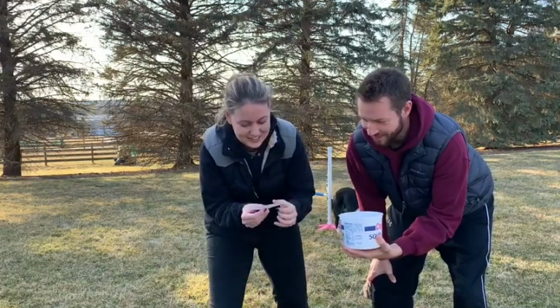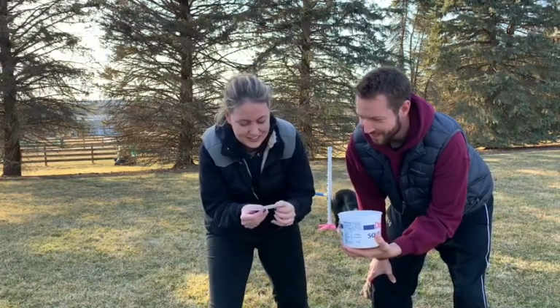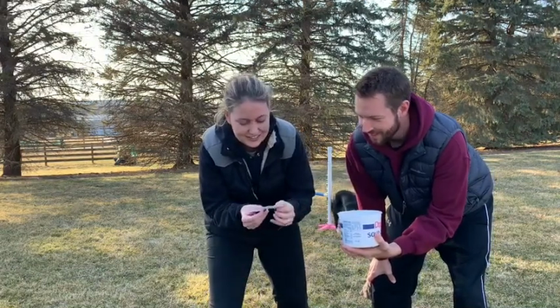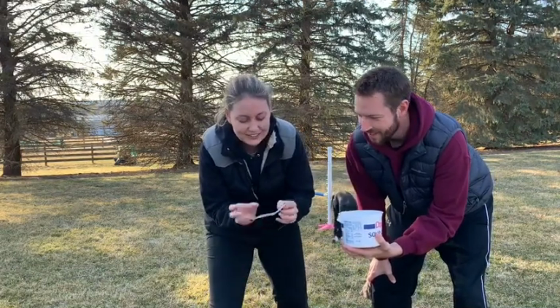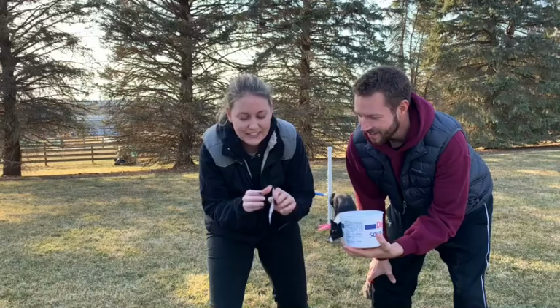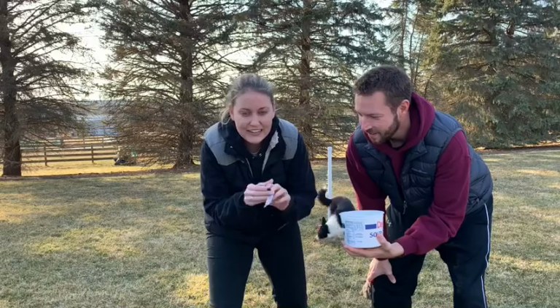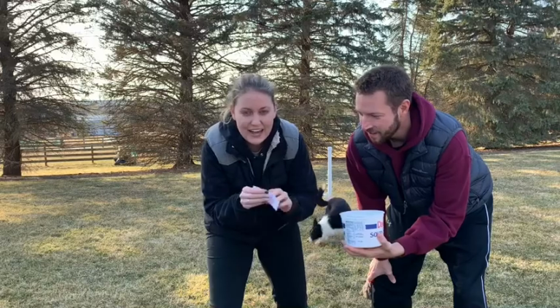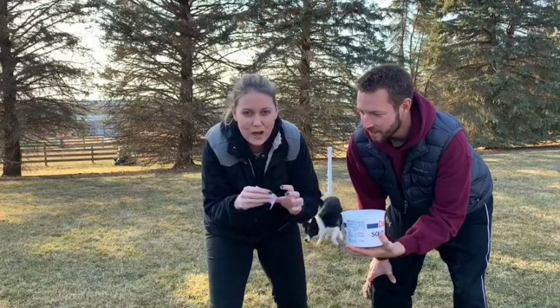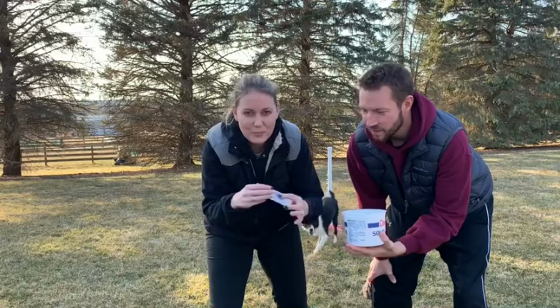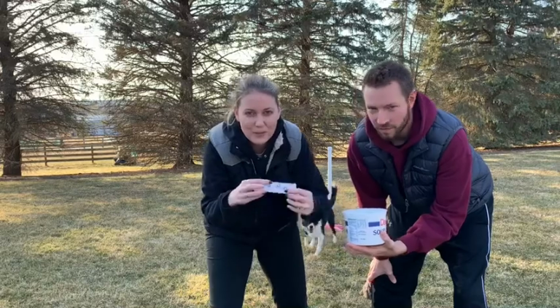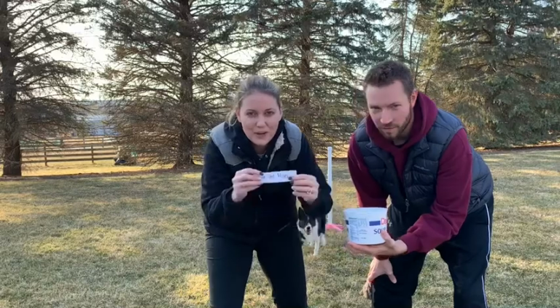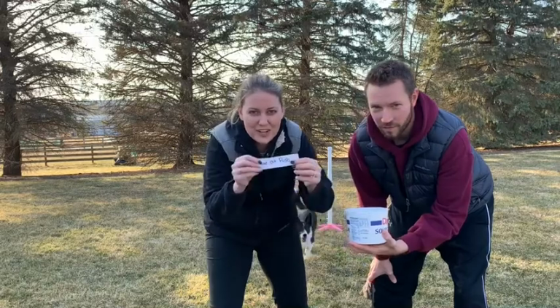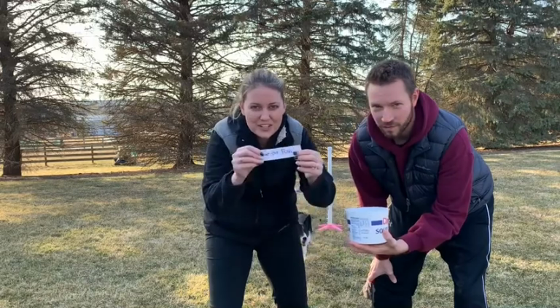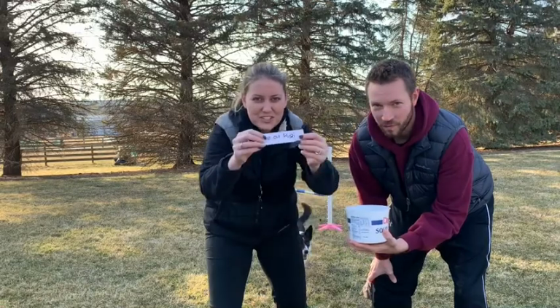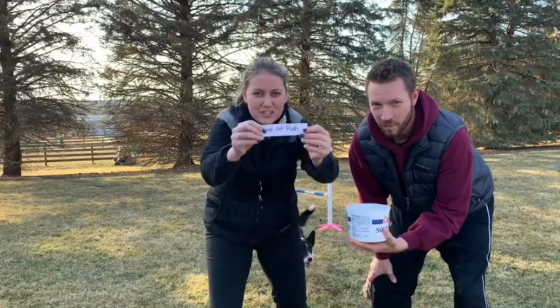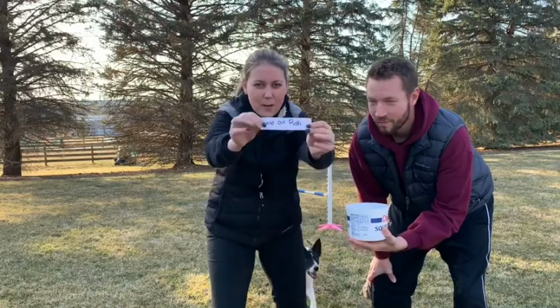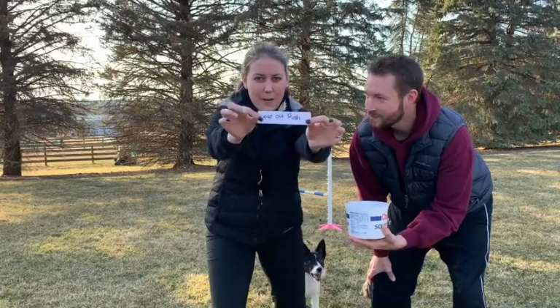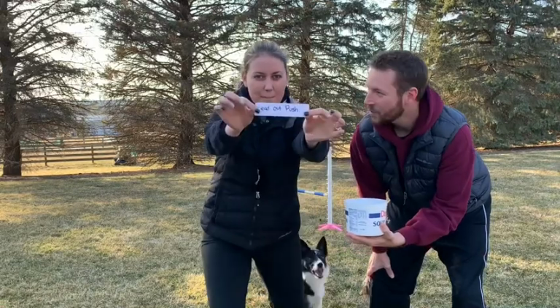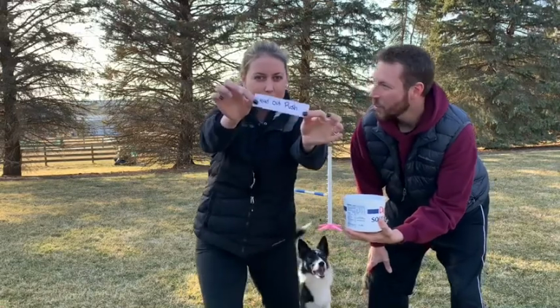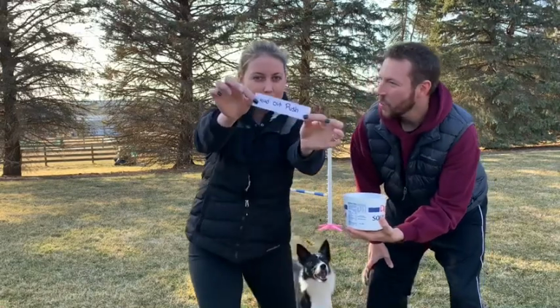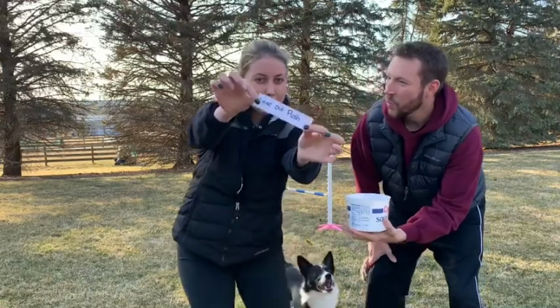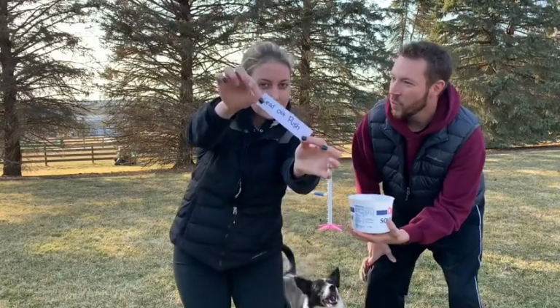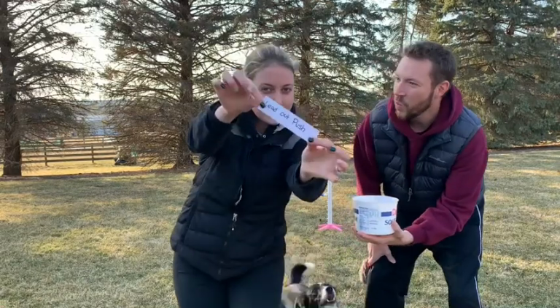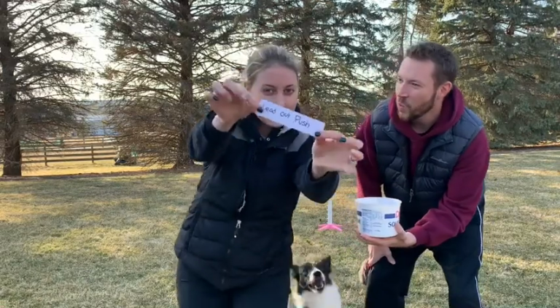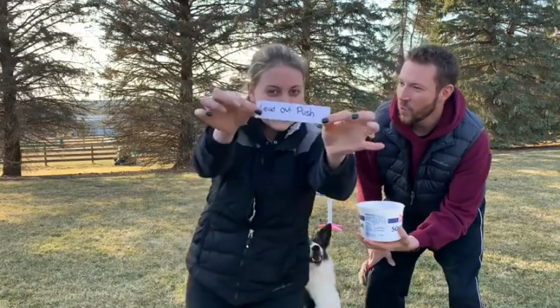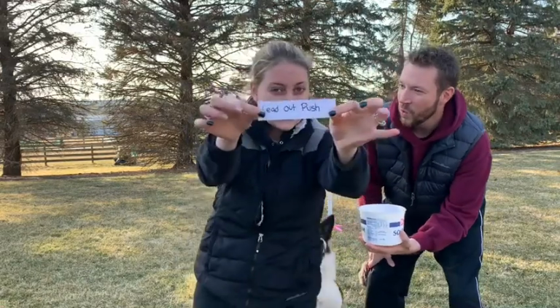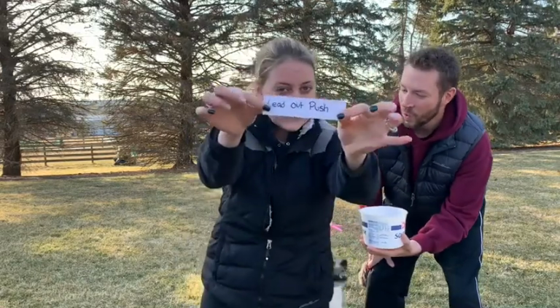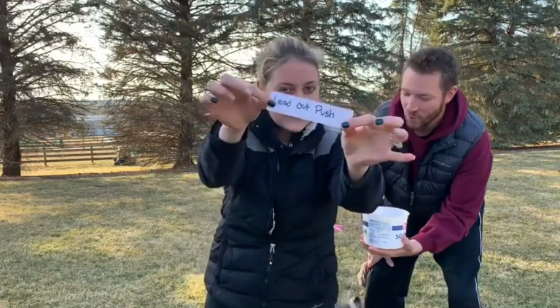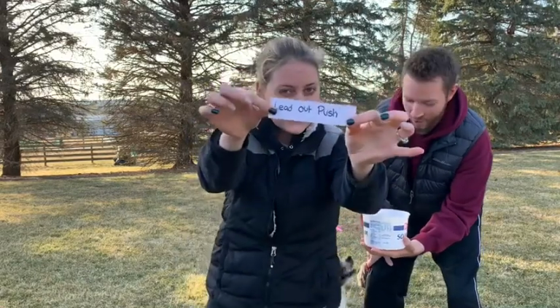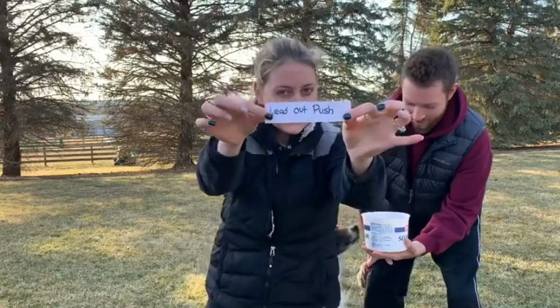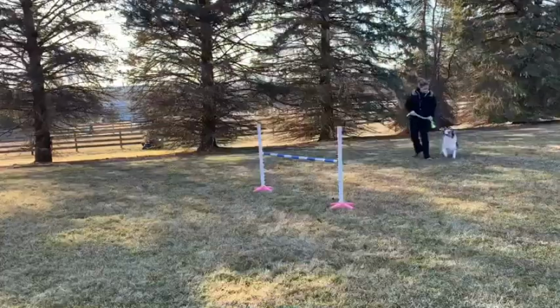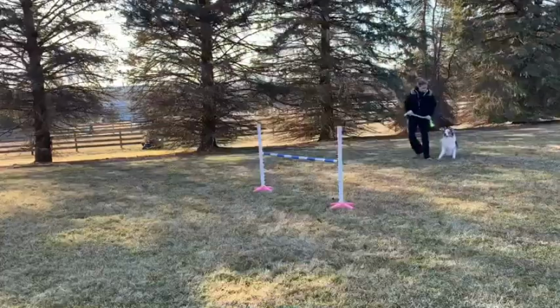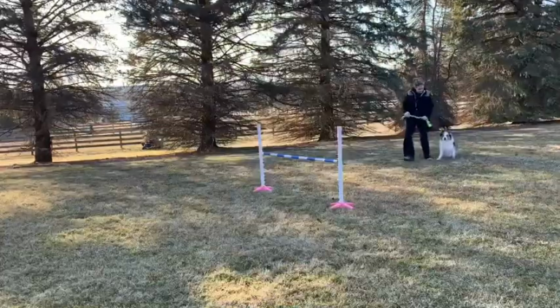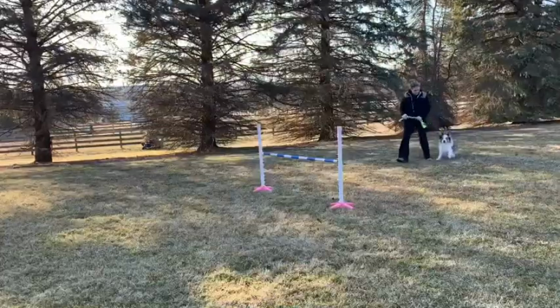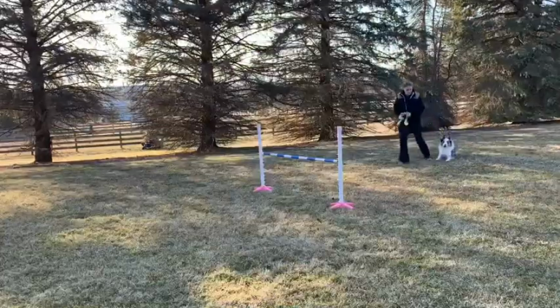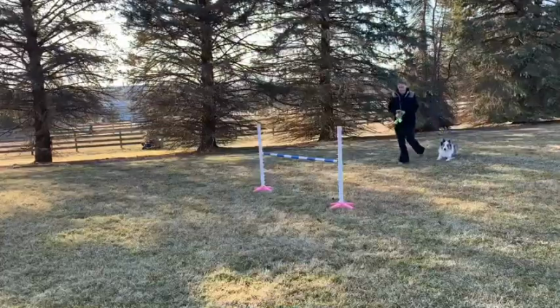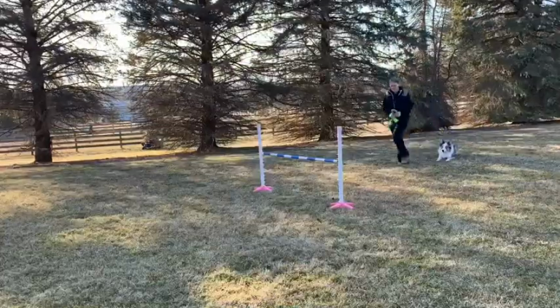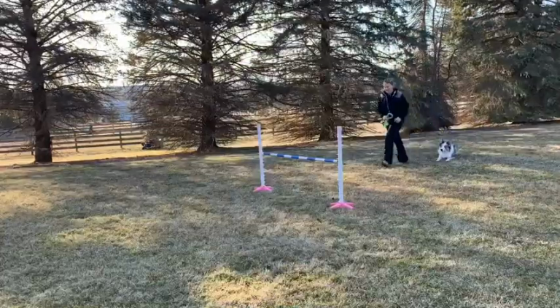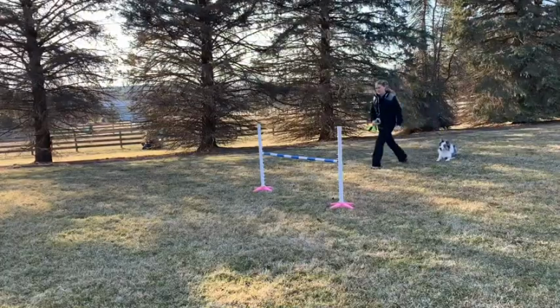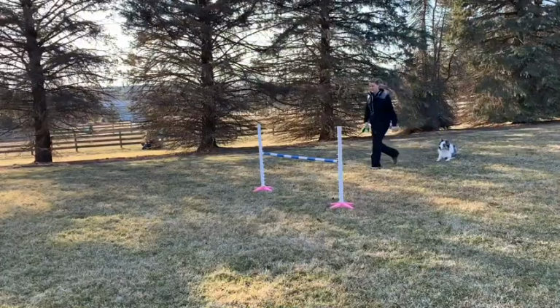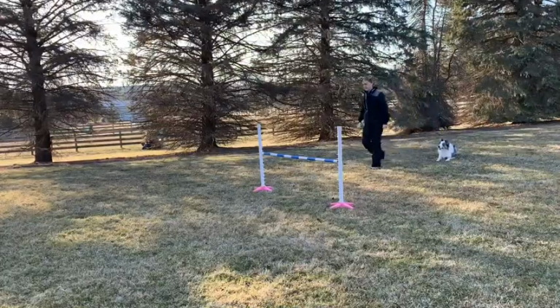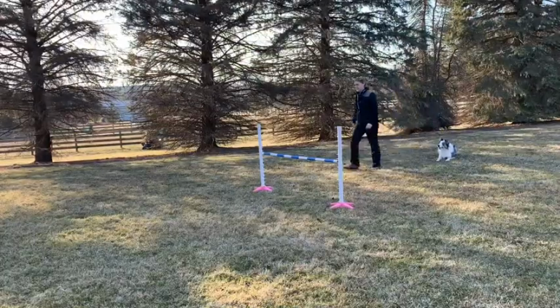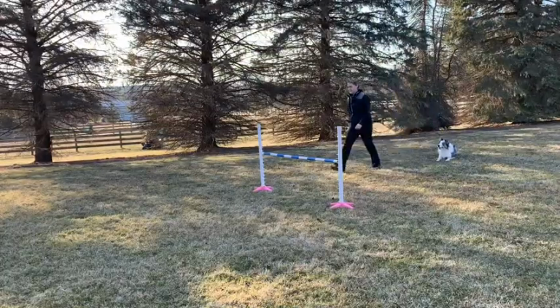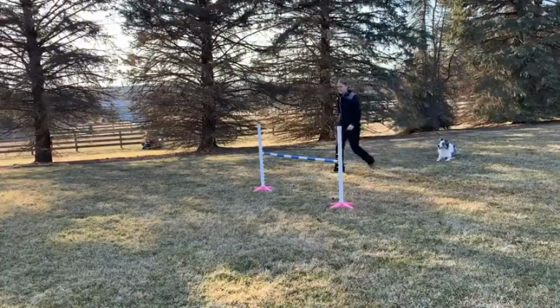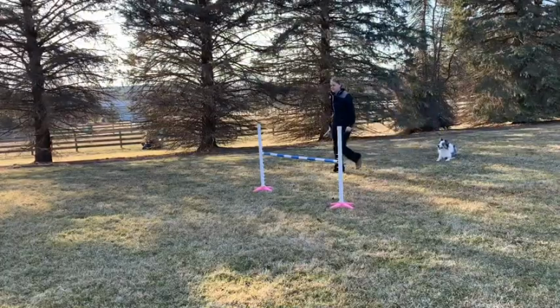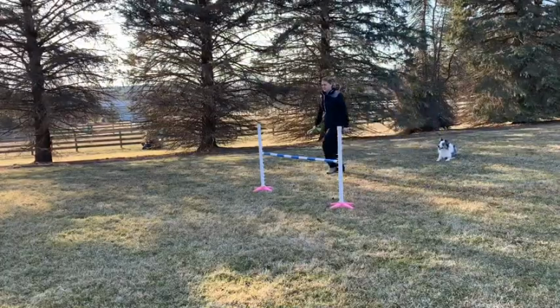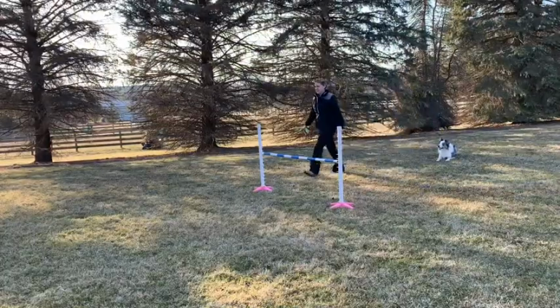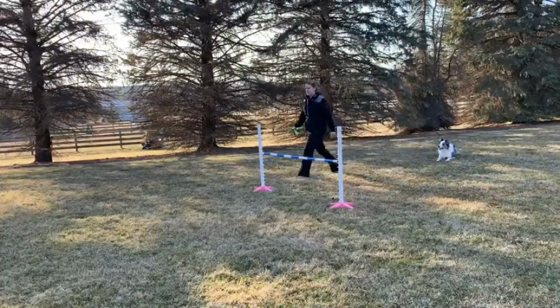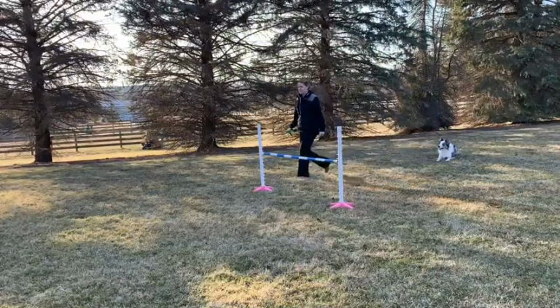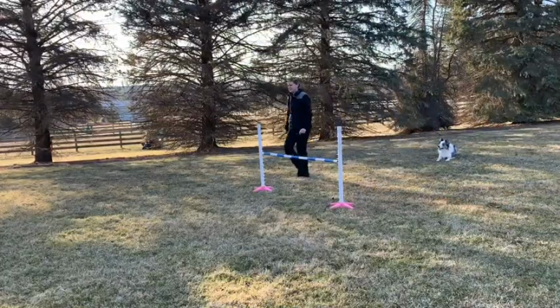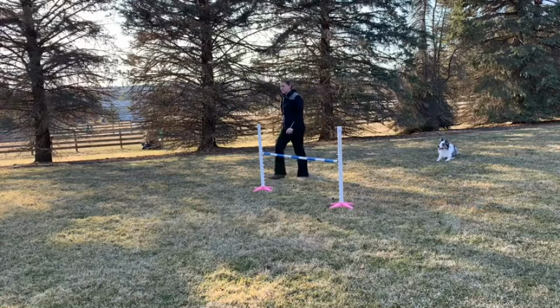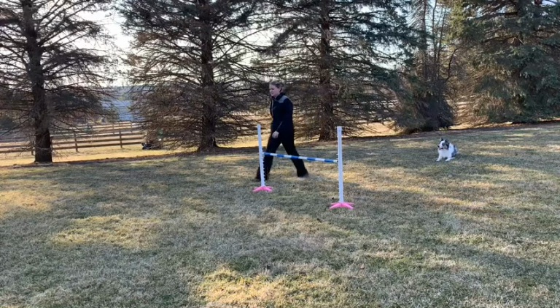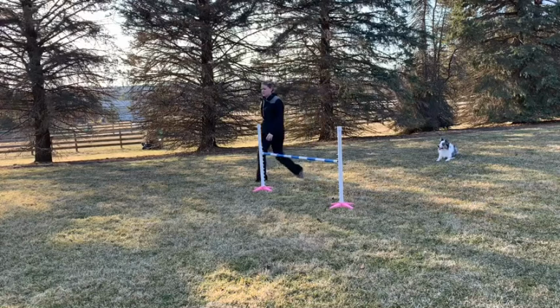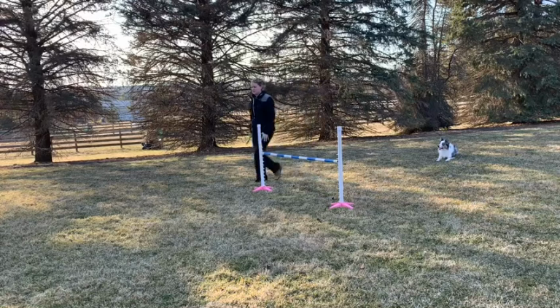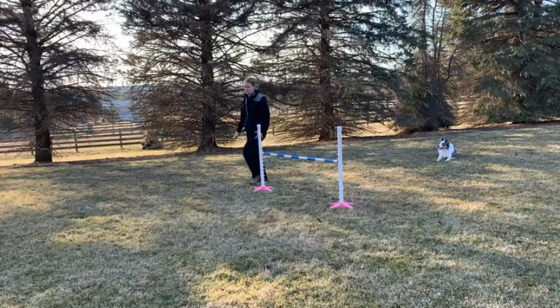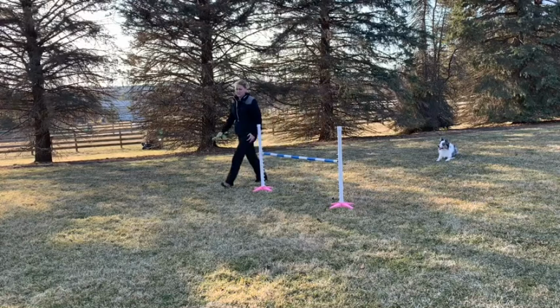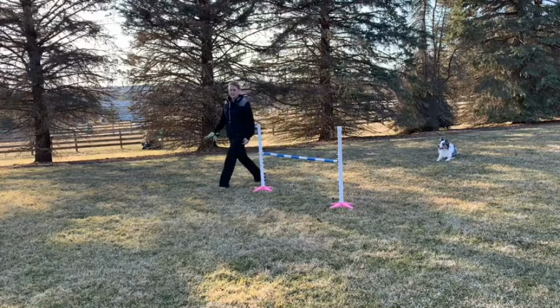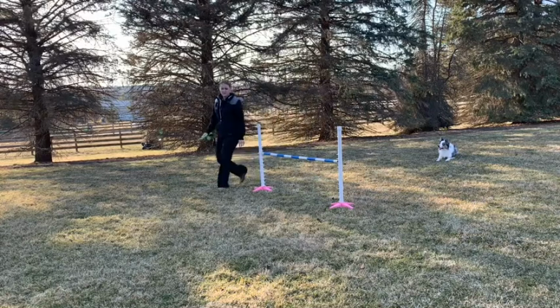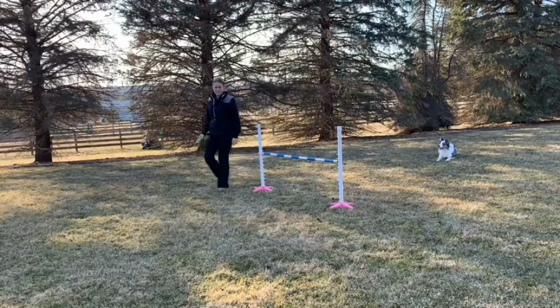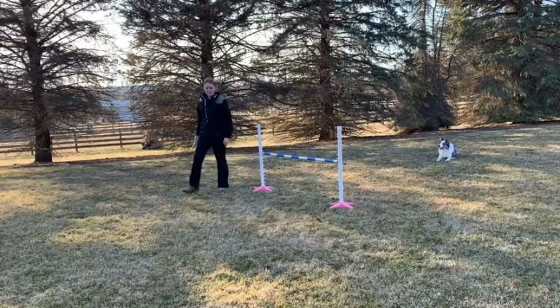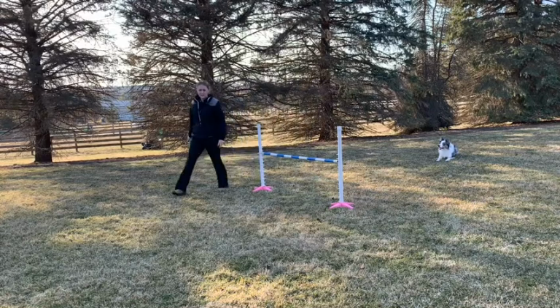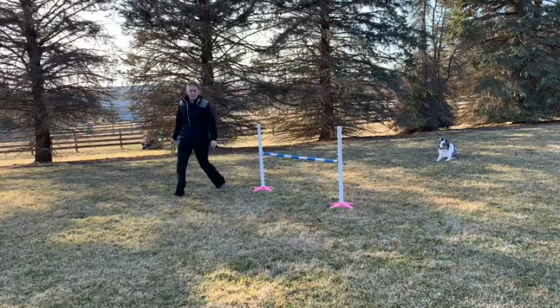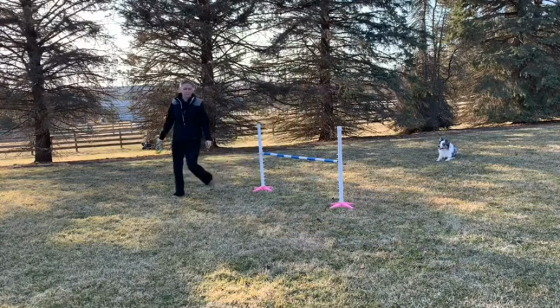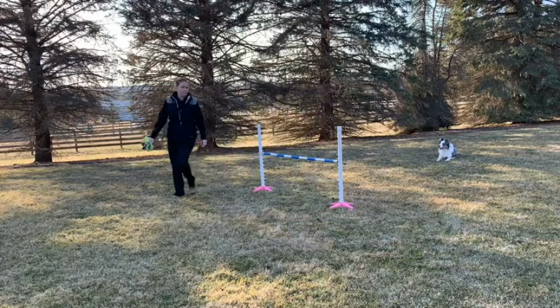The lead out push can be difficult for many dogs because you are pushing into their line over the bar.